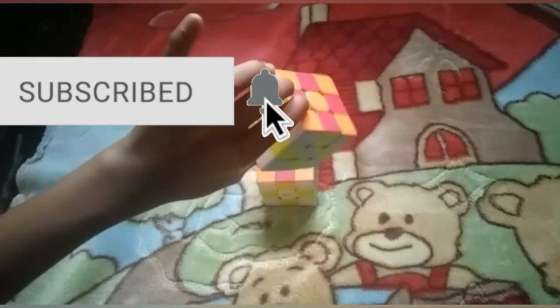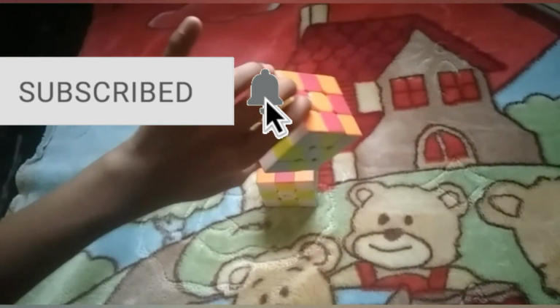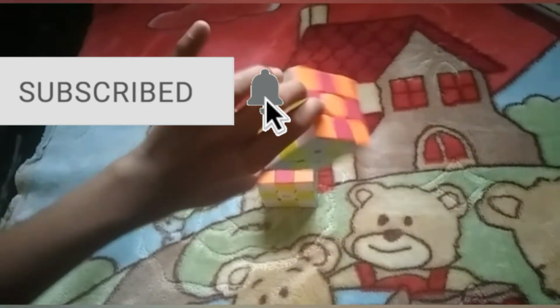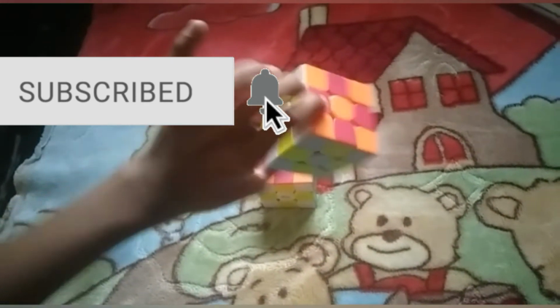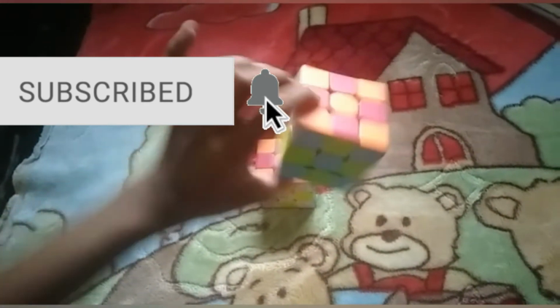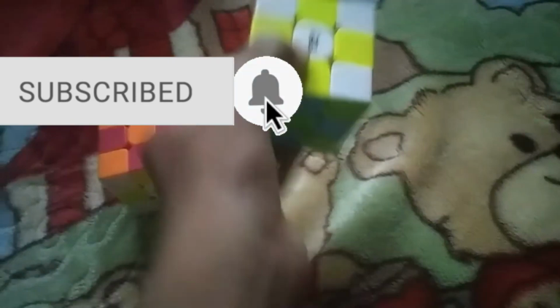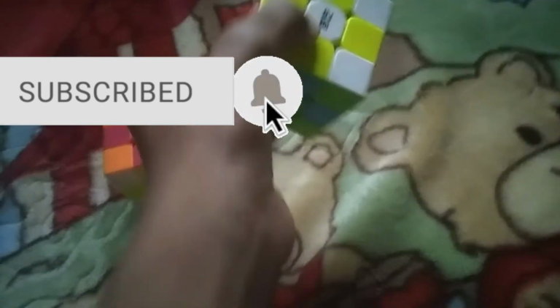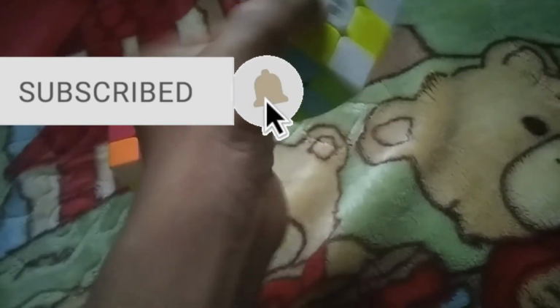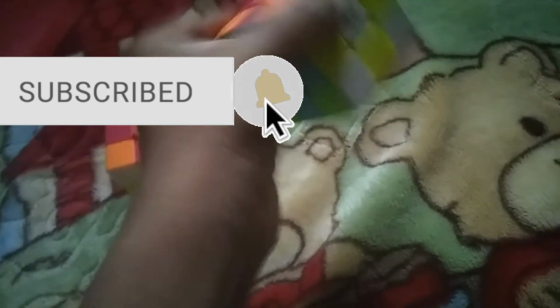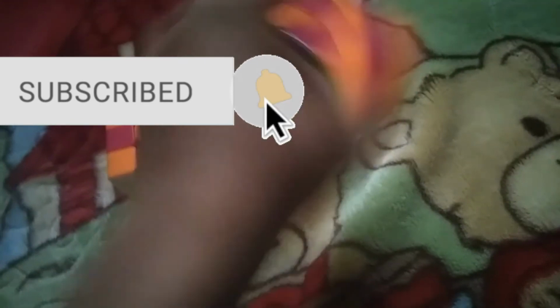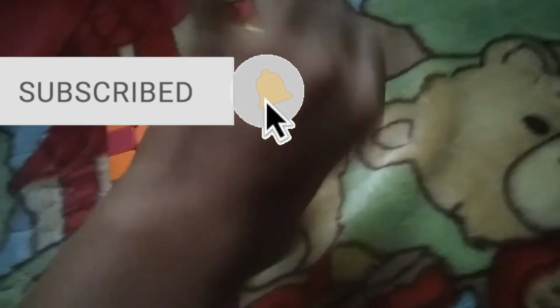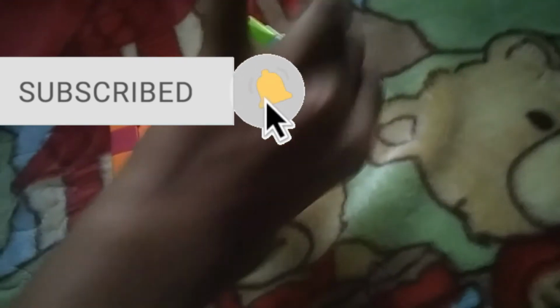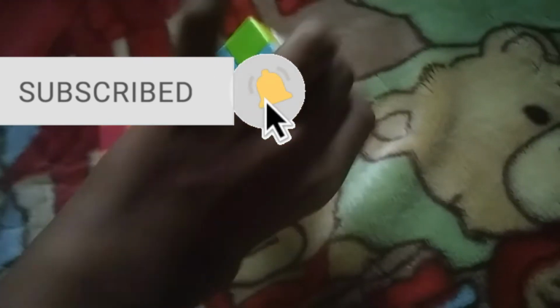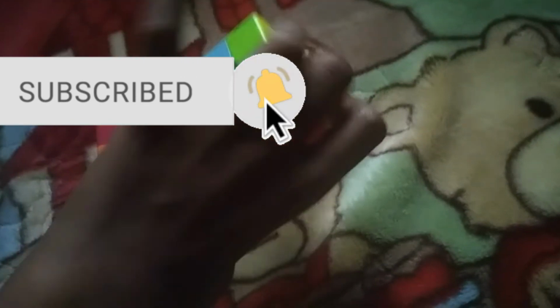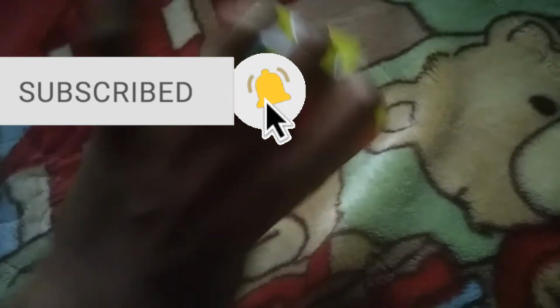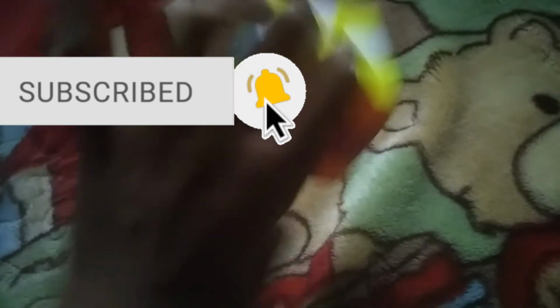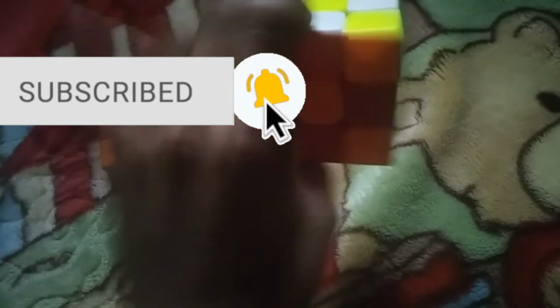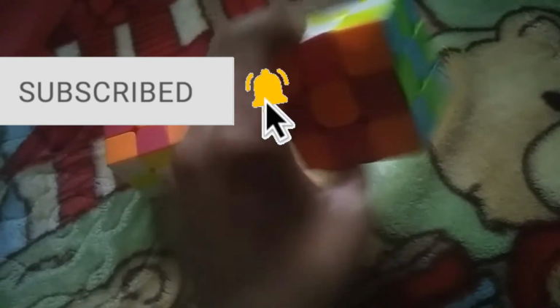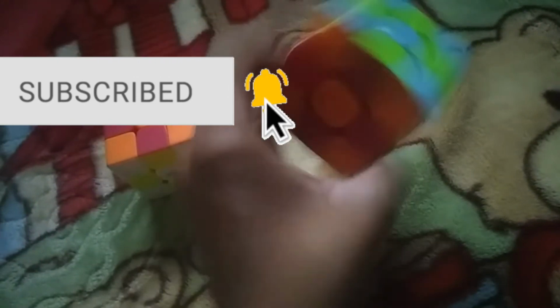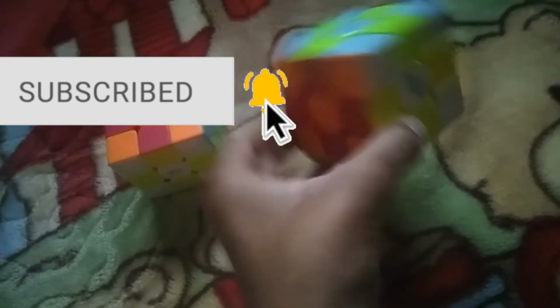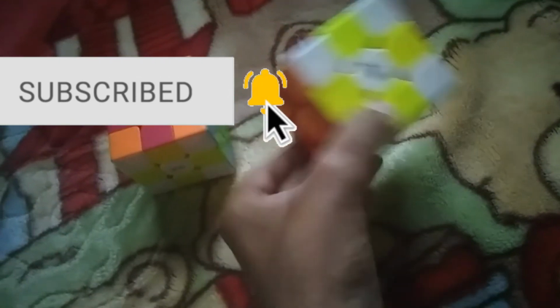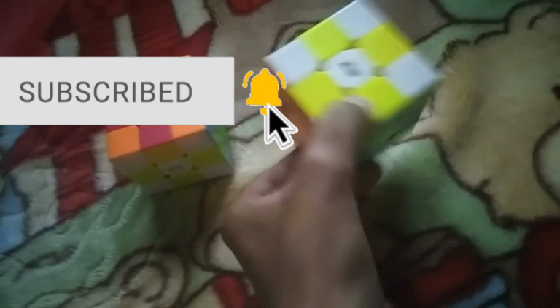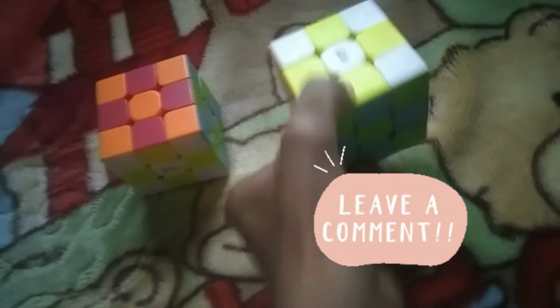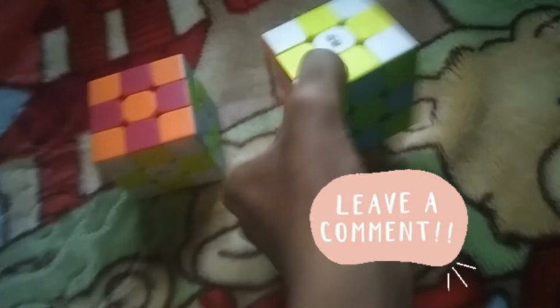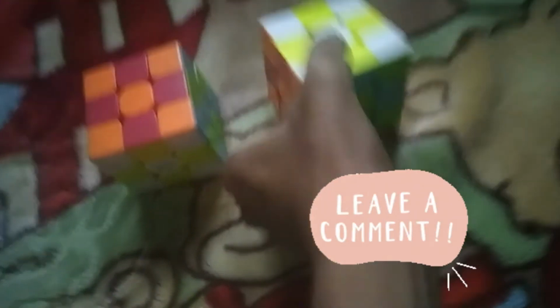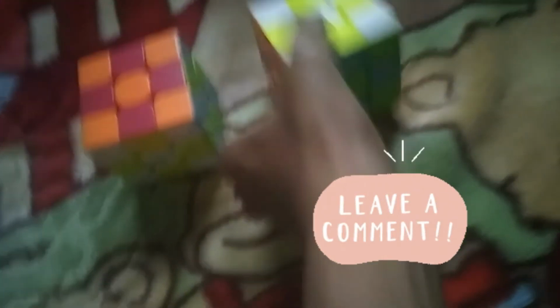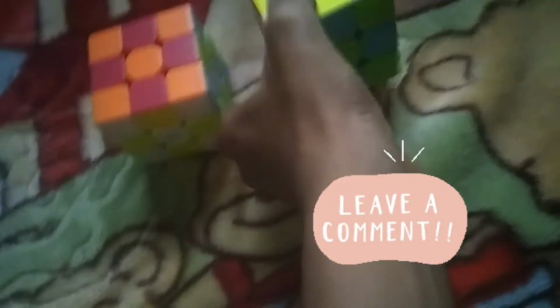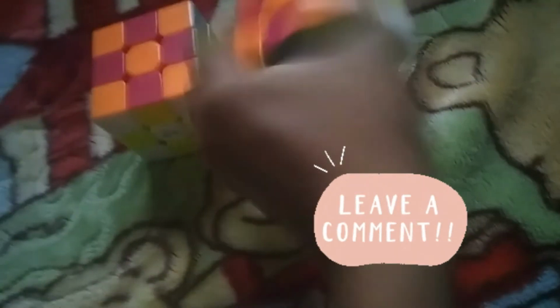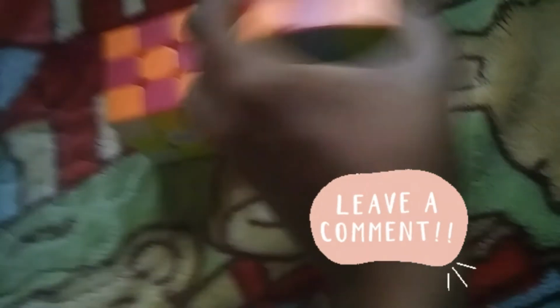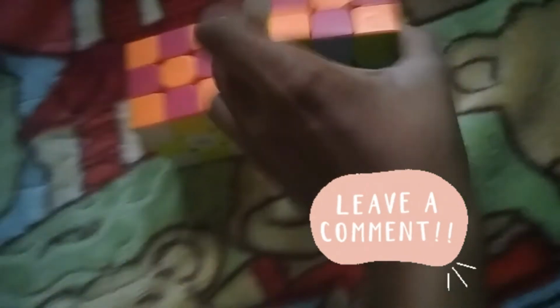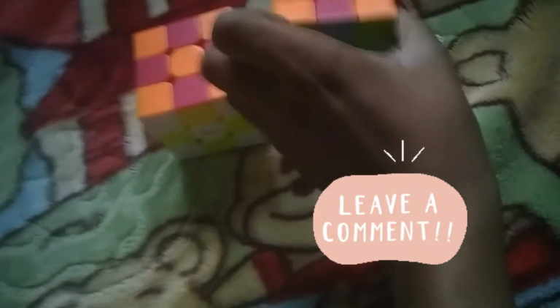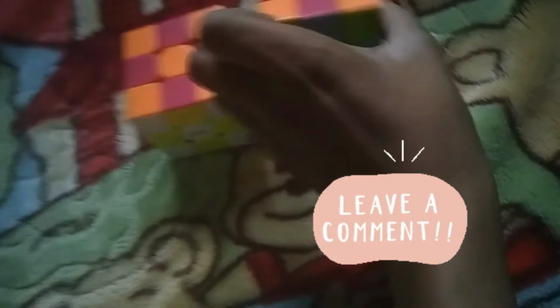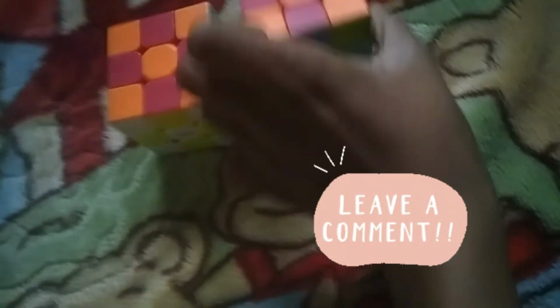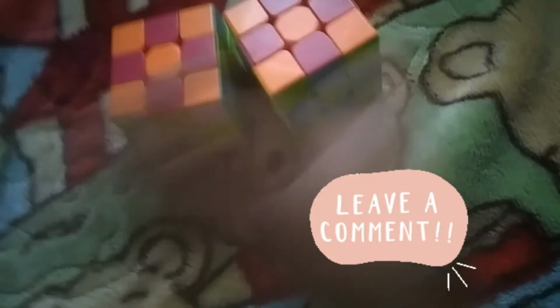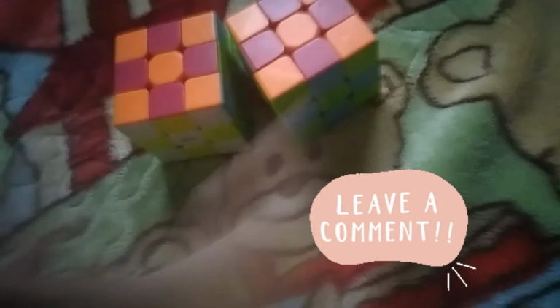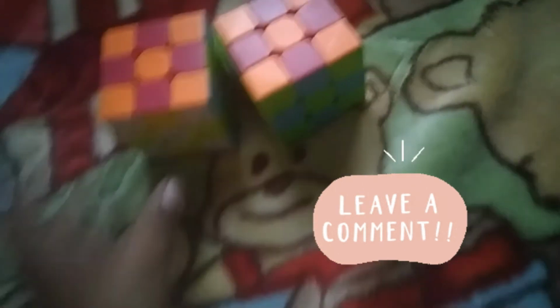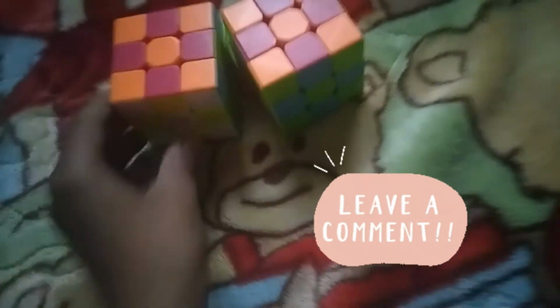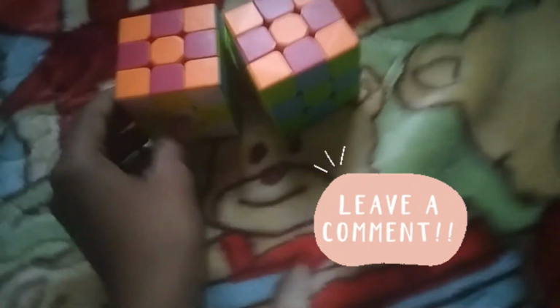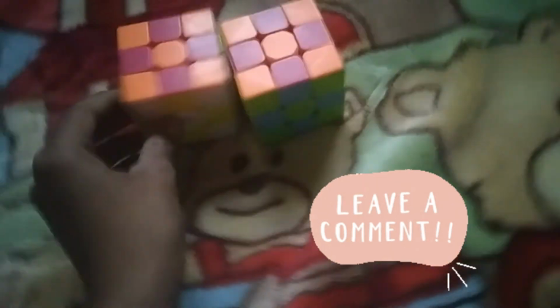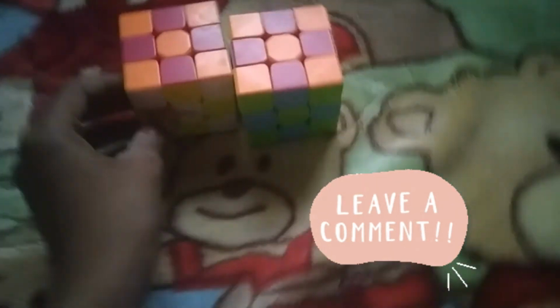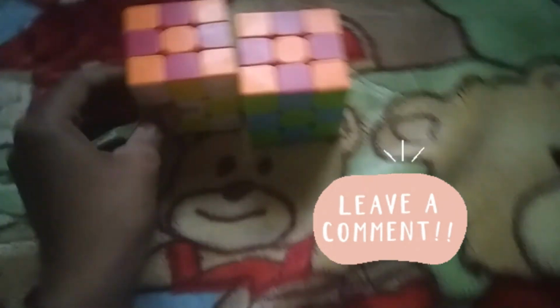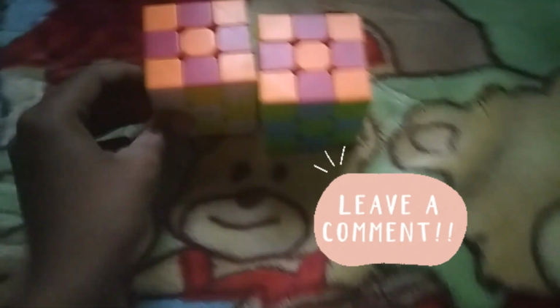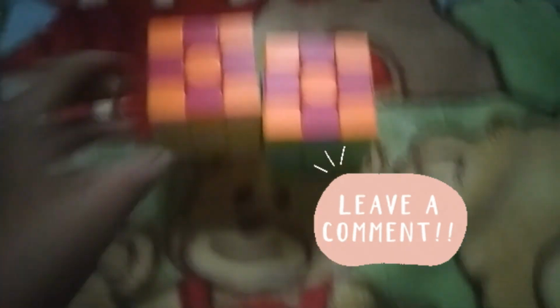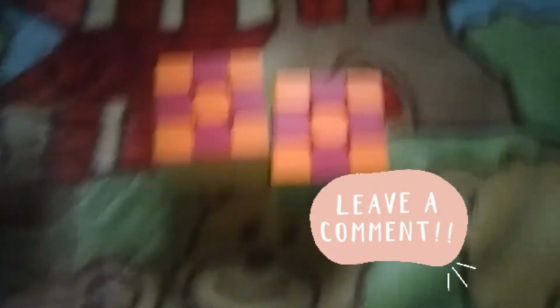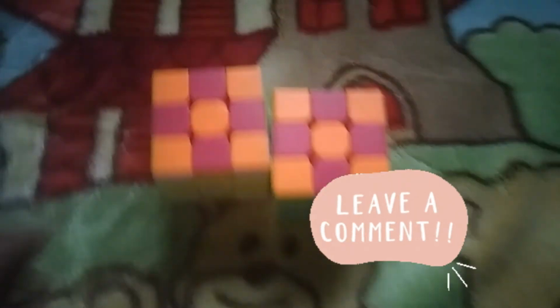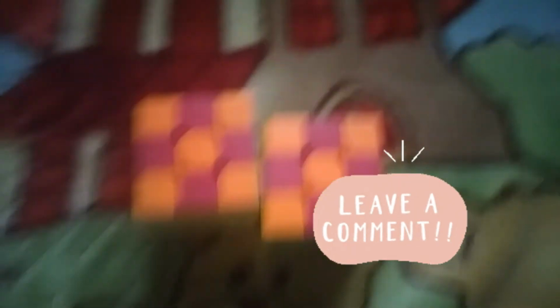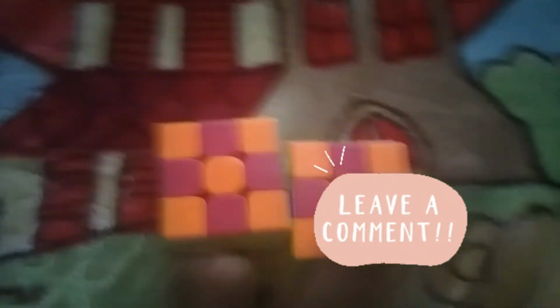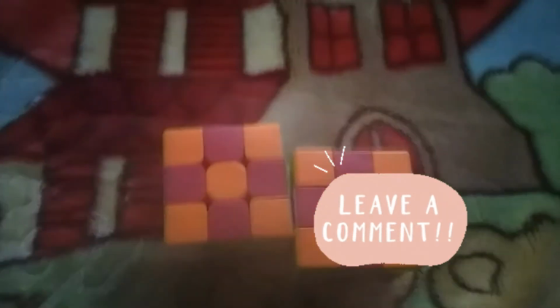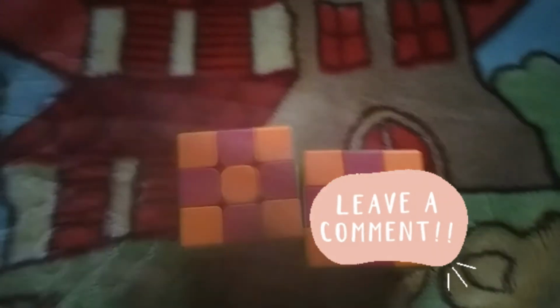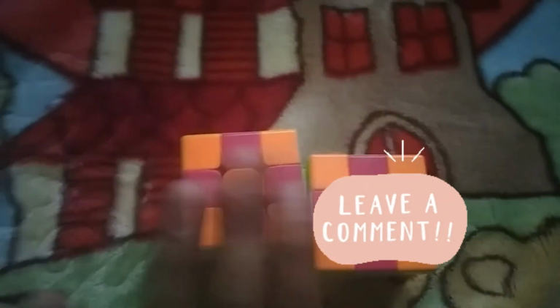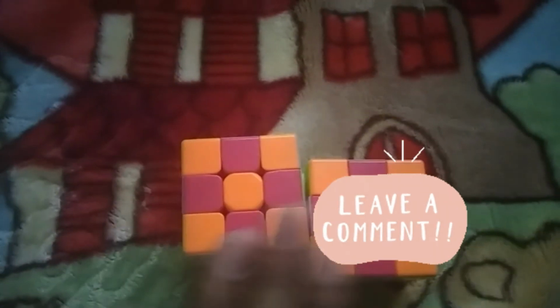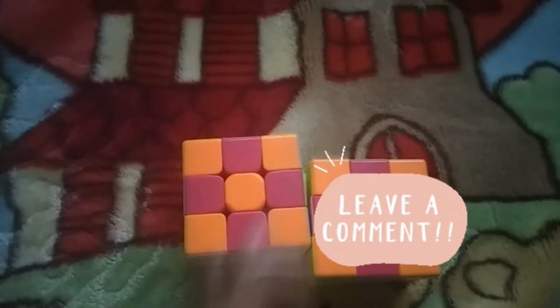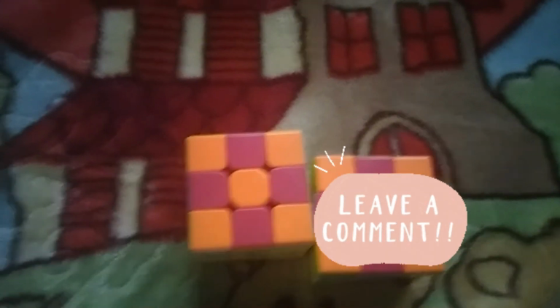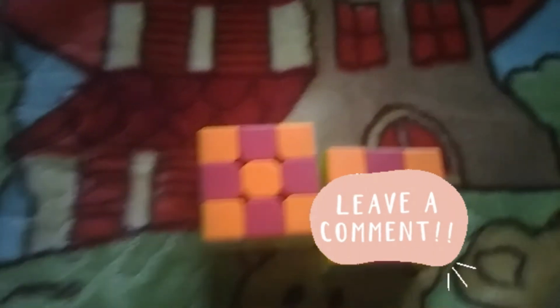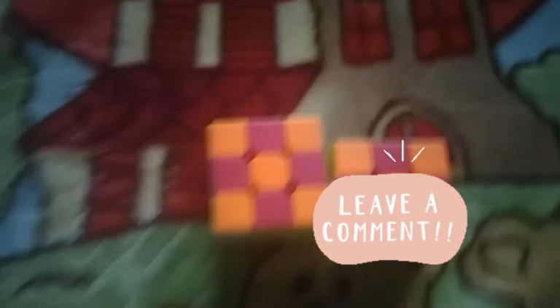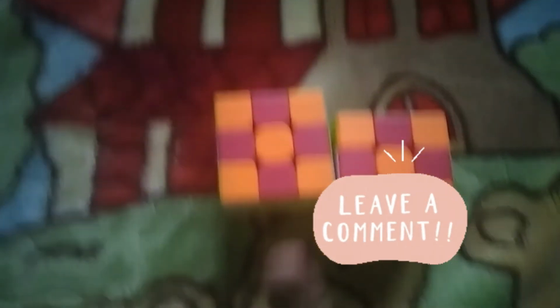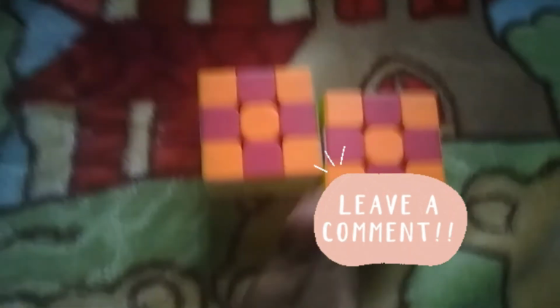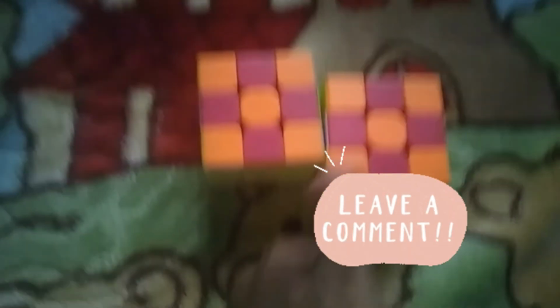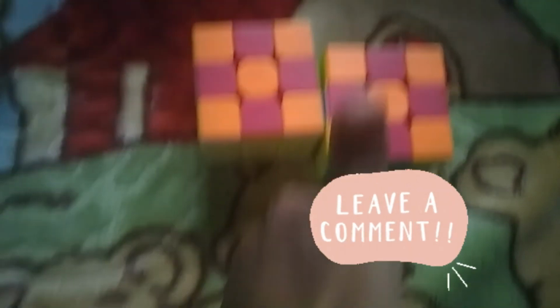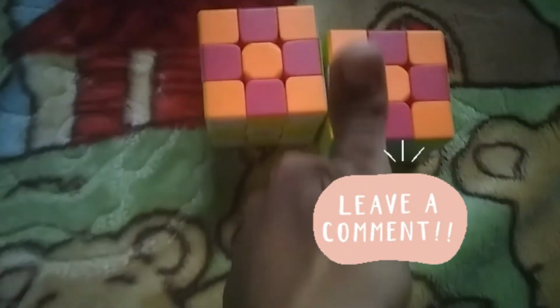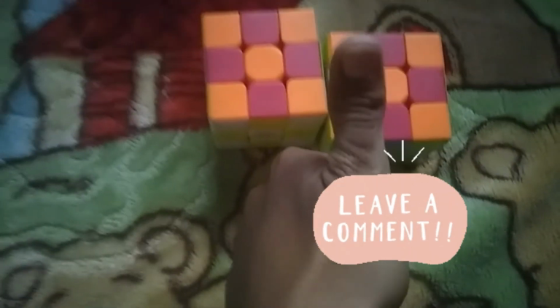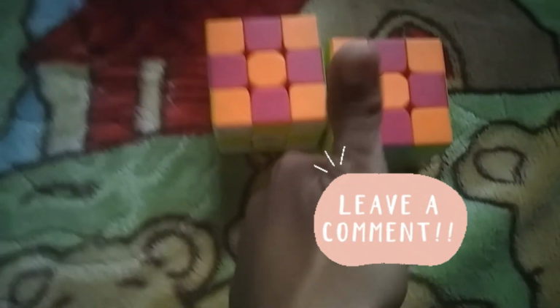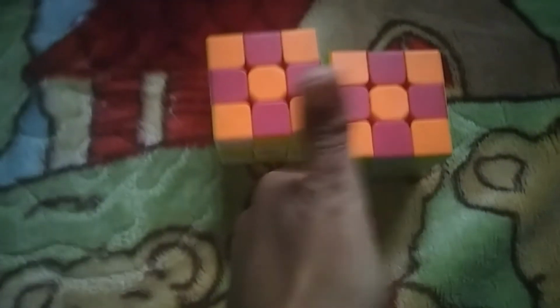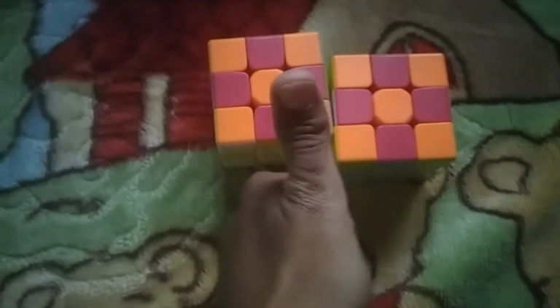Hope you guys enjoyed this video. Bye guys, see you in the next video.